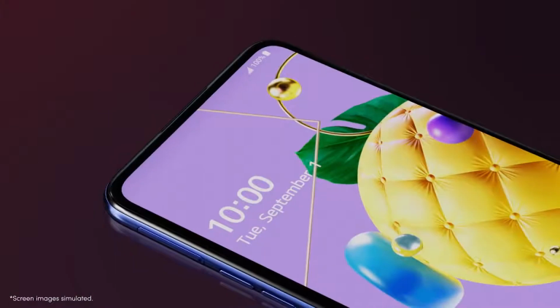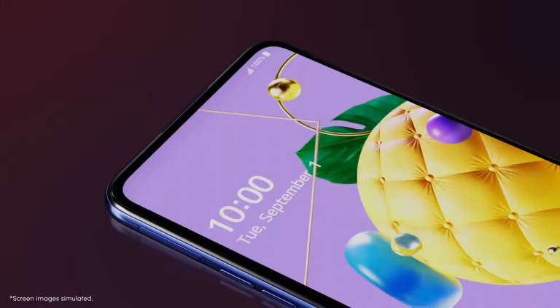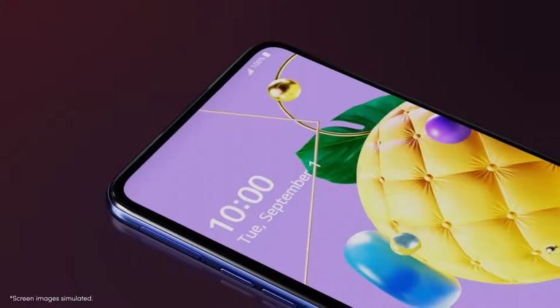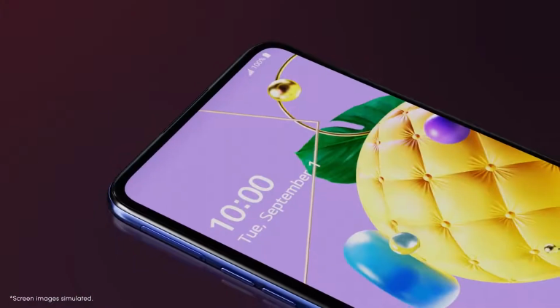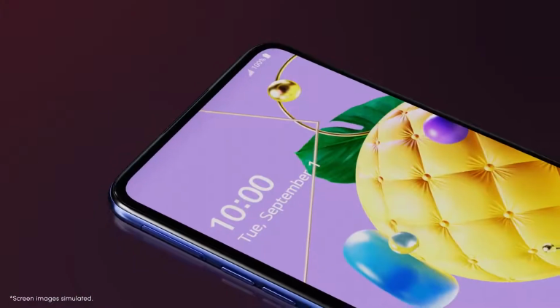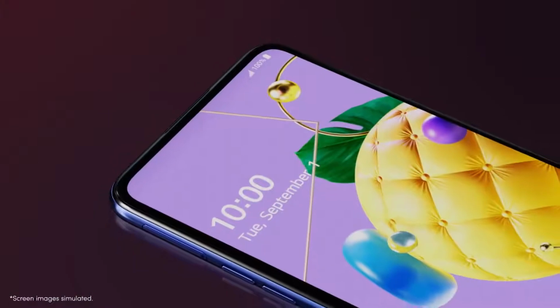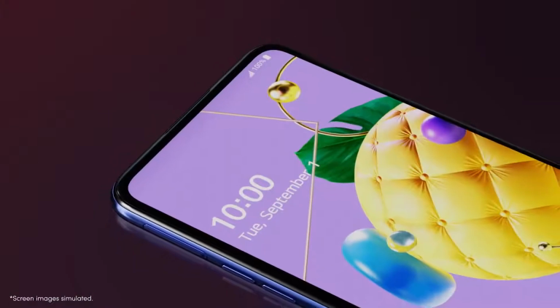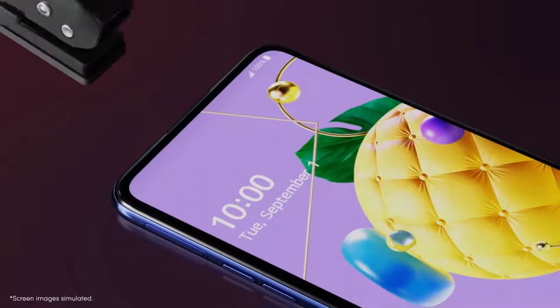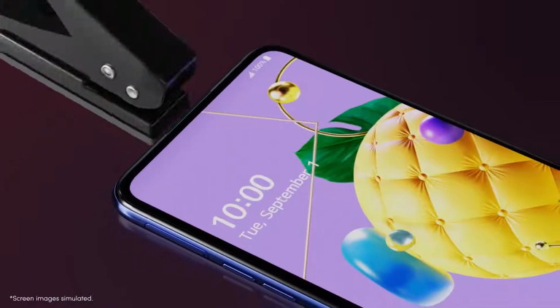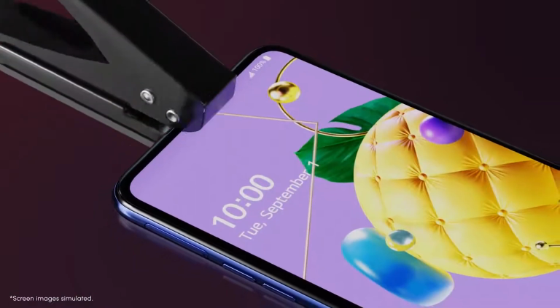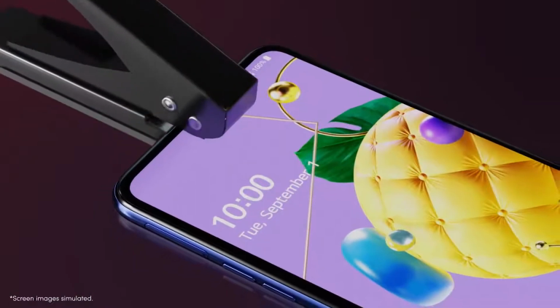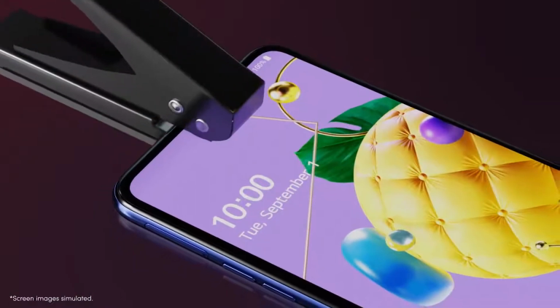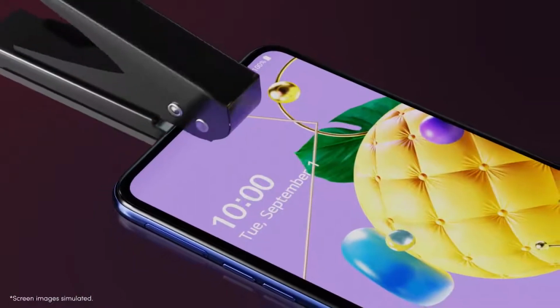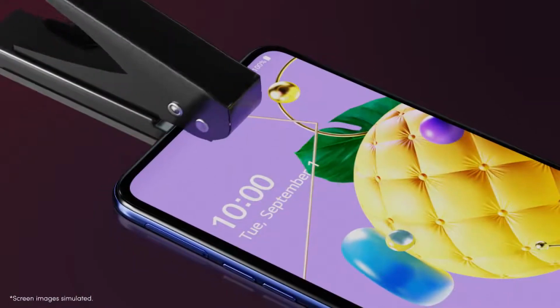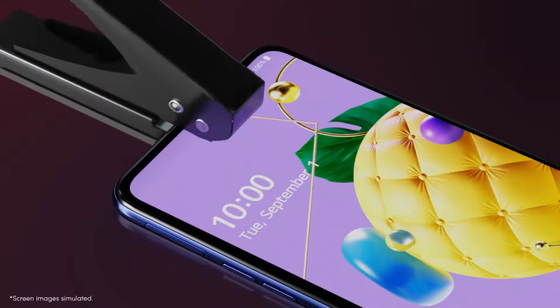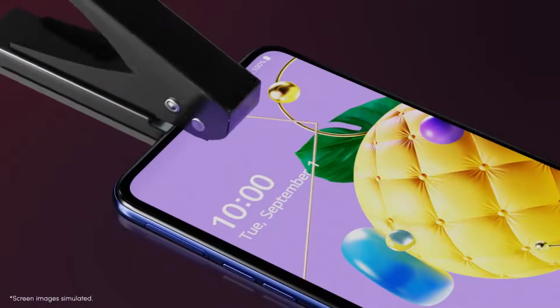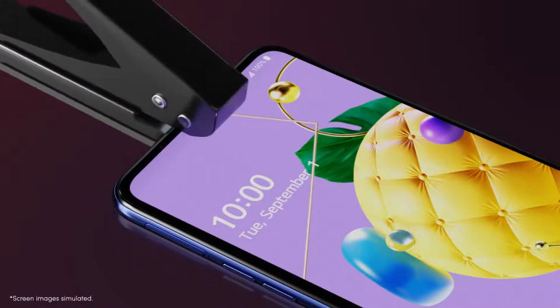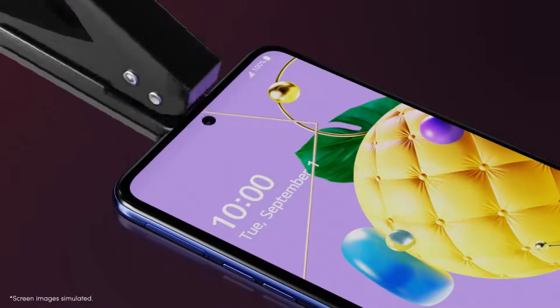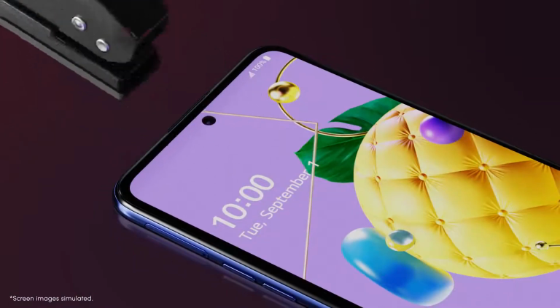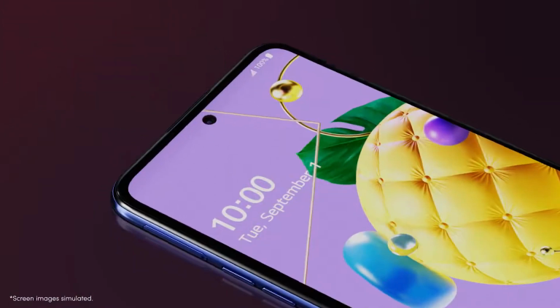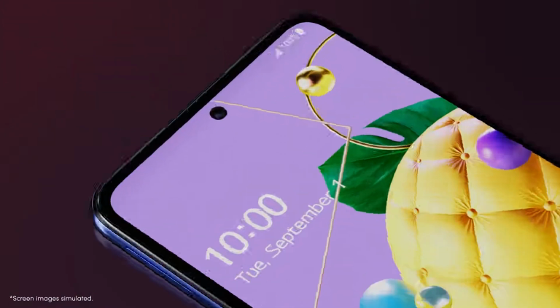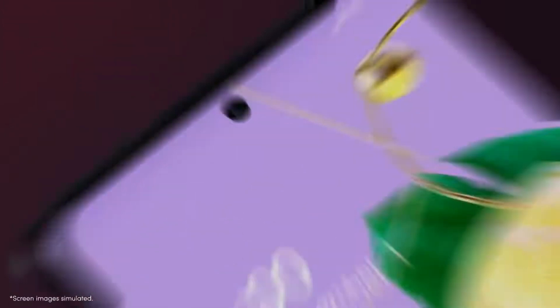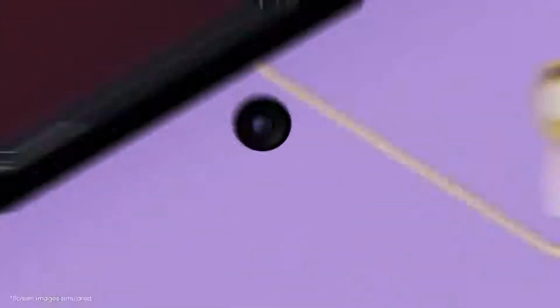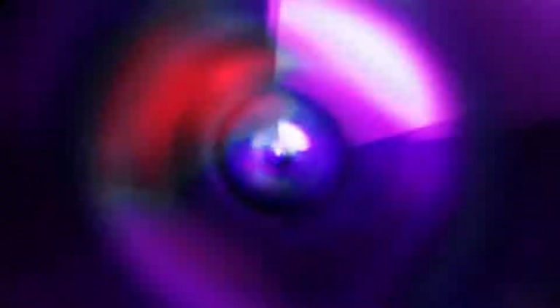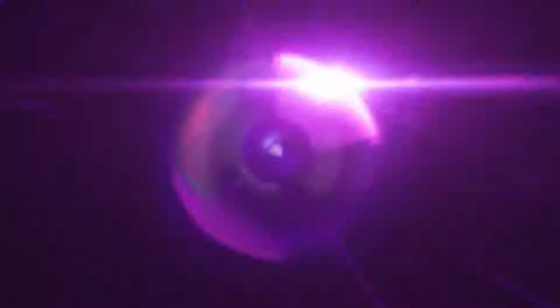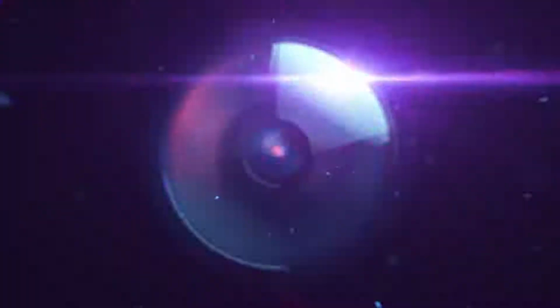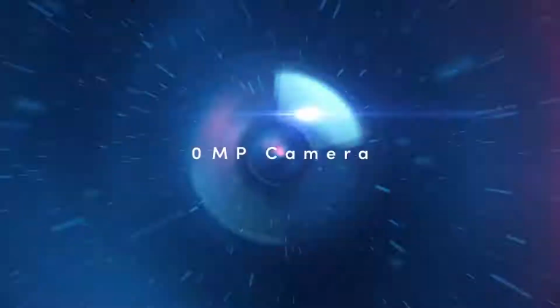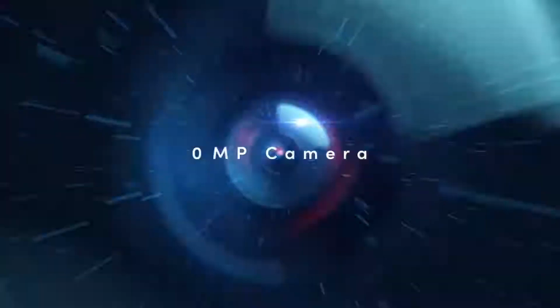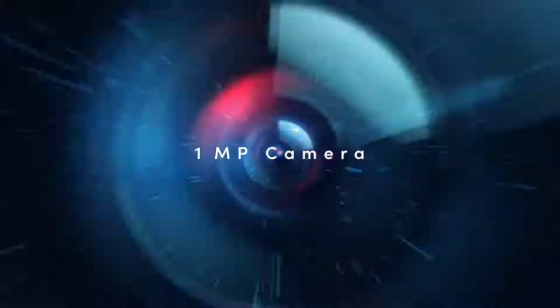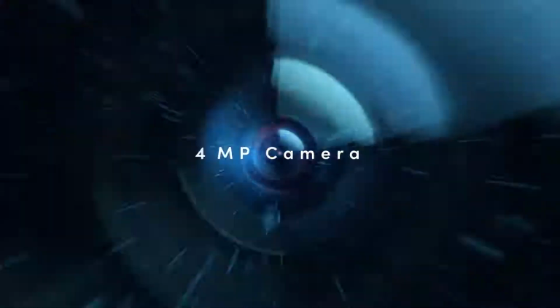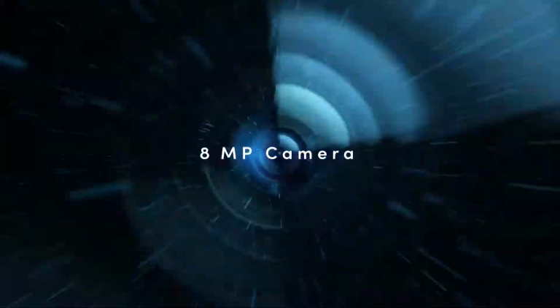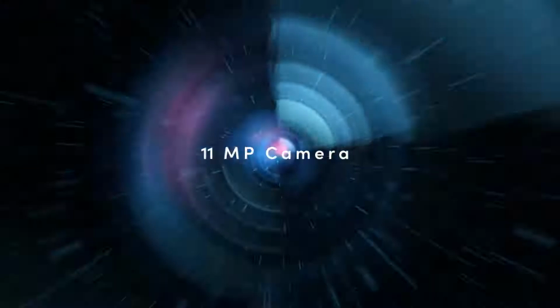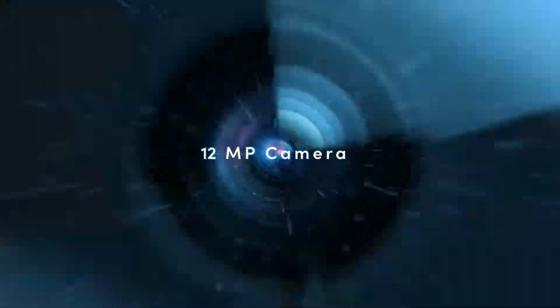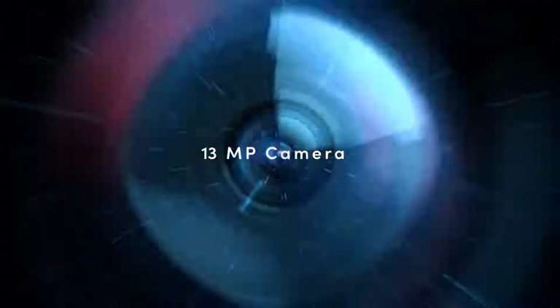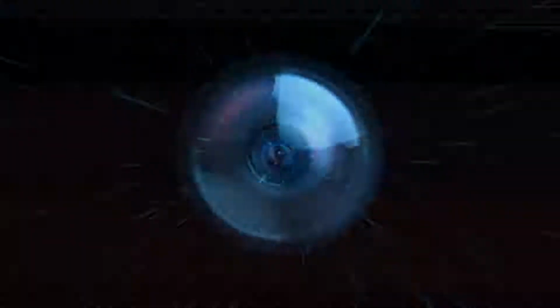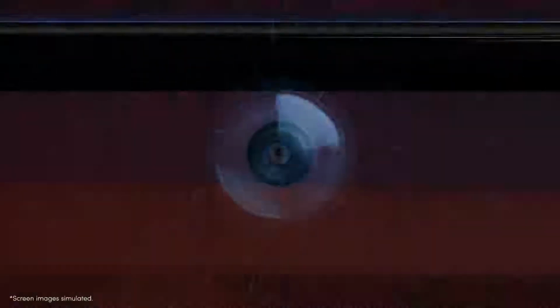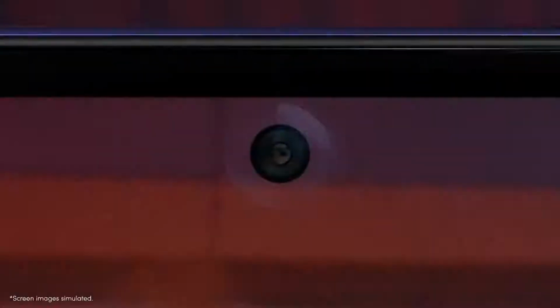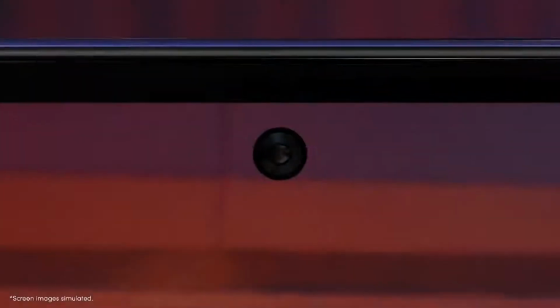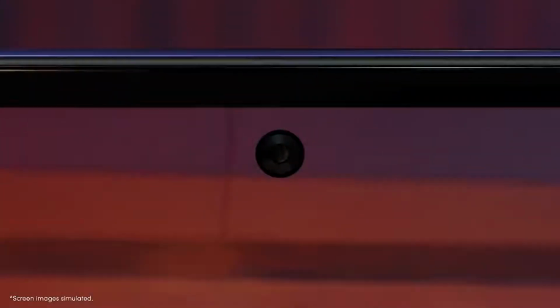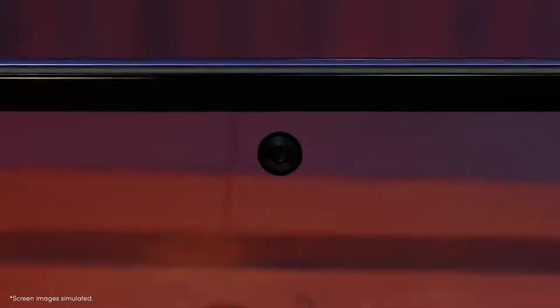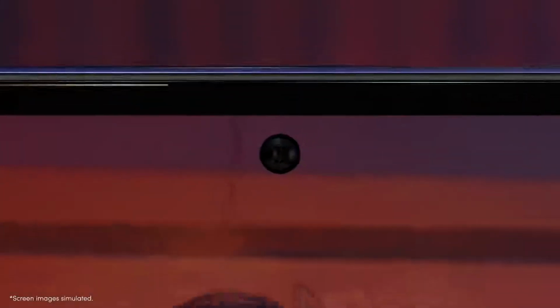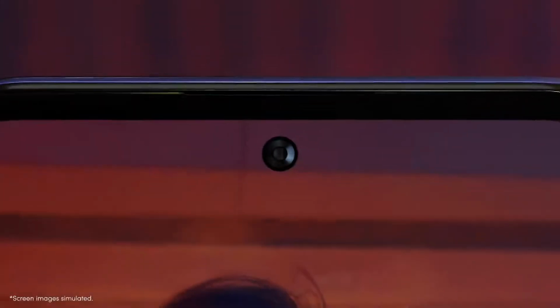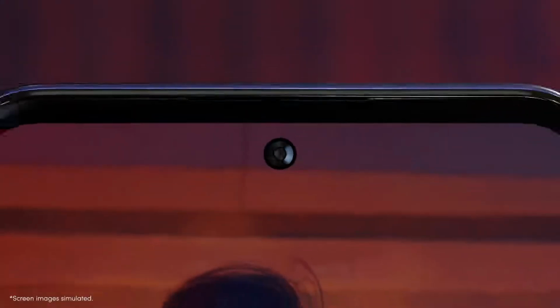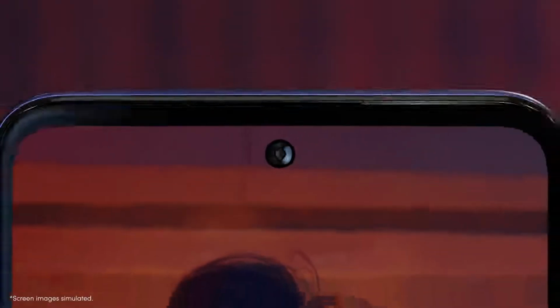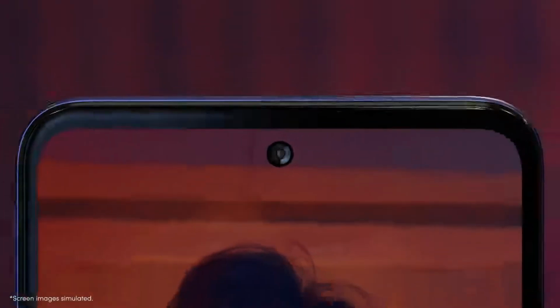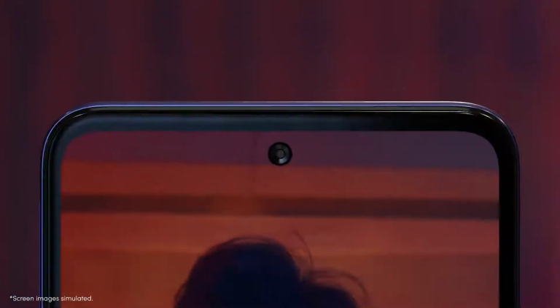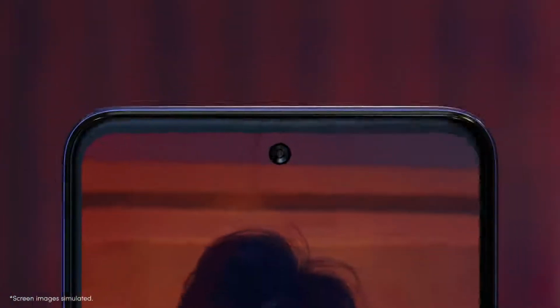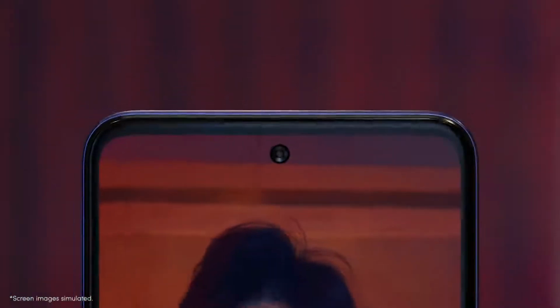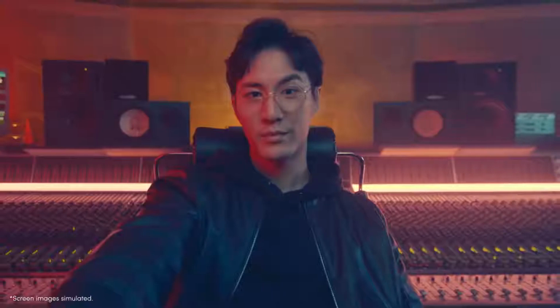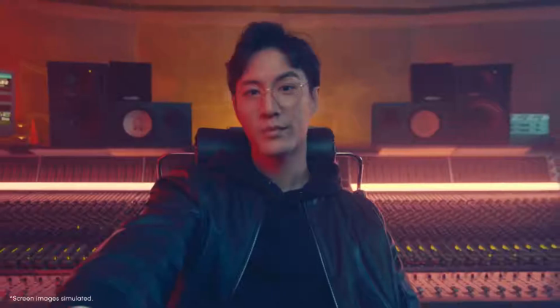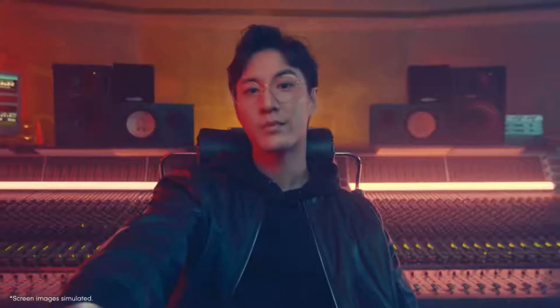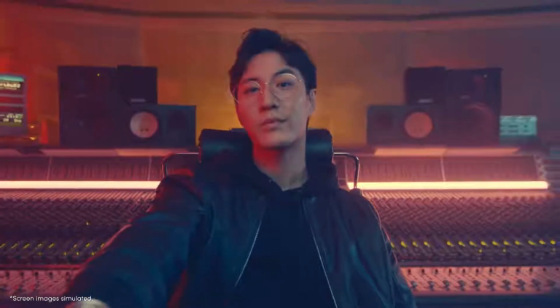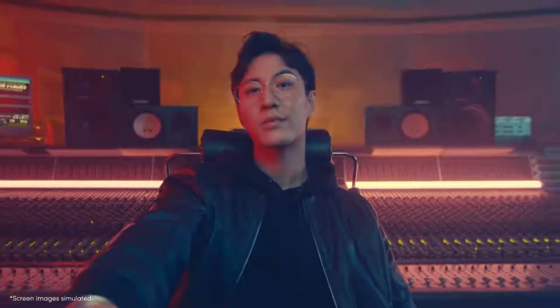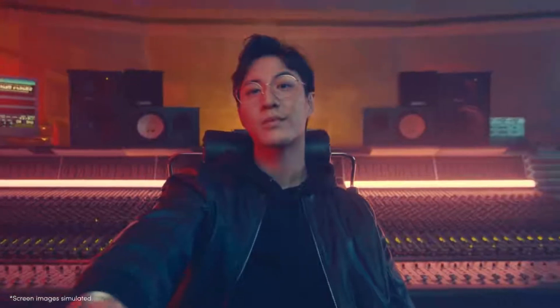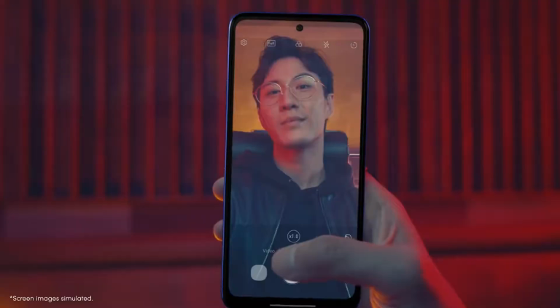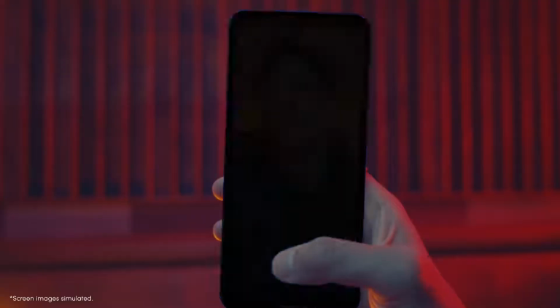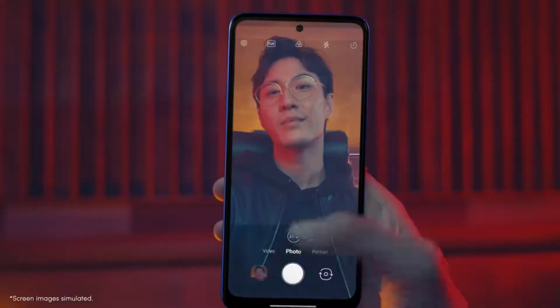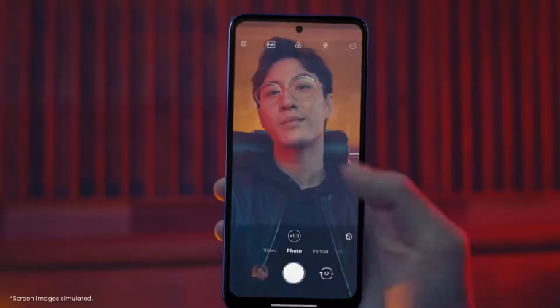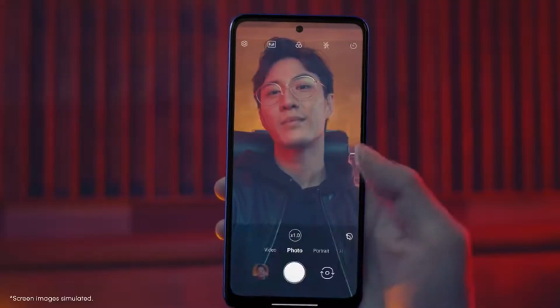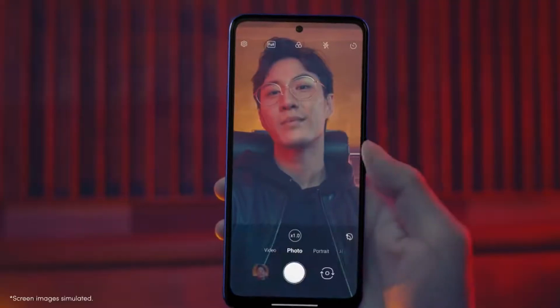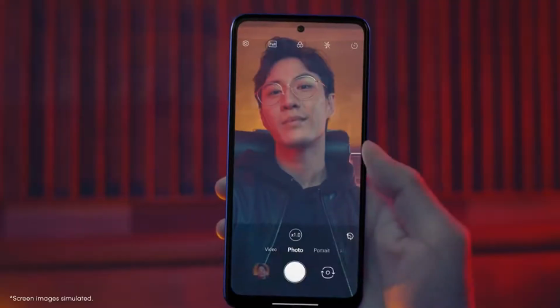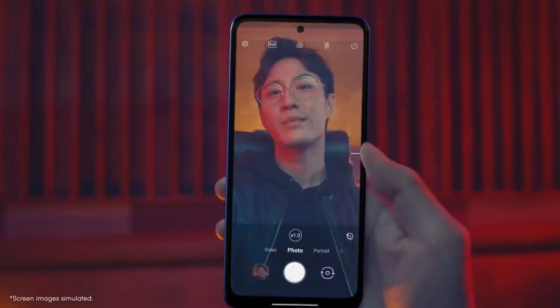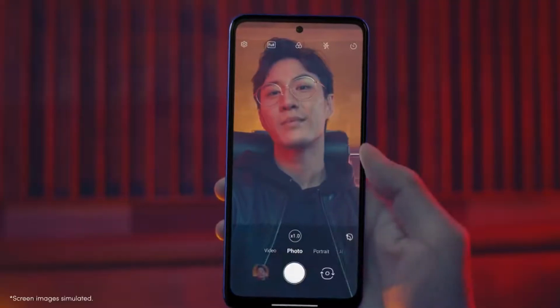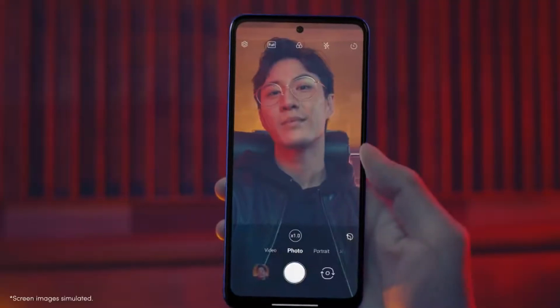A front camera is tucked into this tiny hole. Sometimes you might forget there's a camera on the front. Nice.